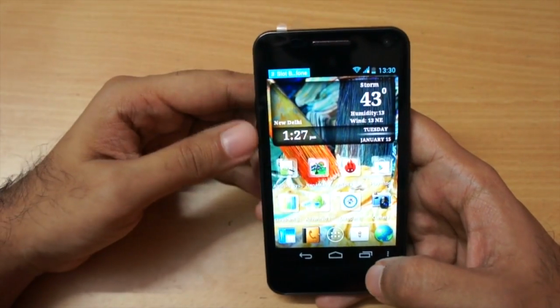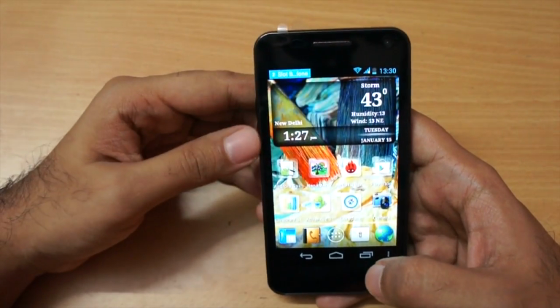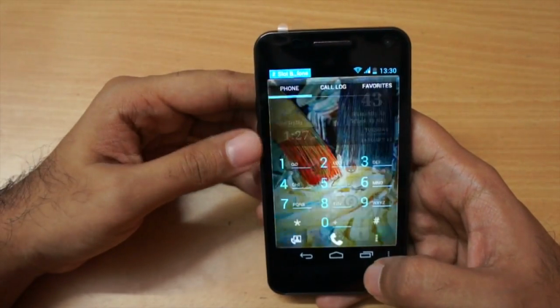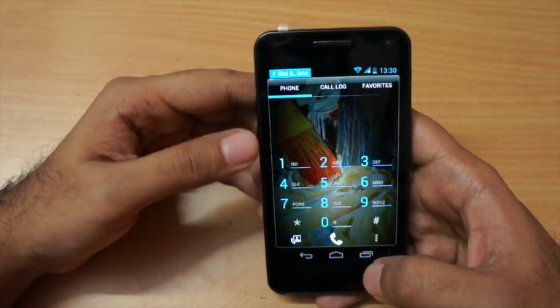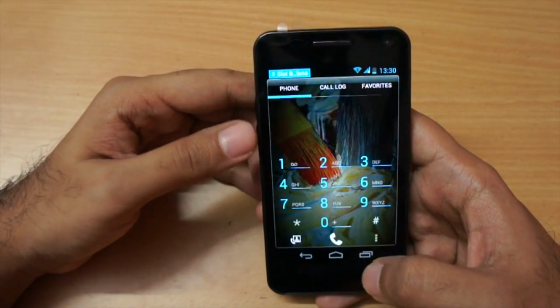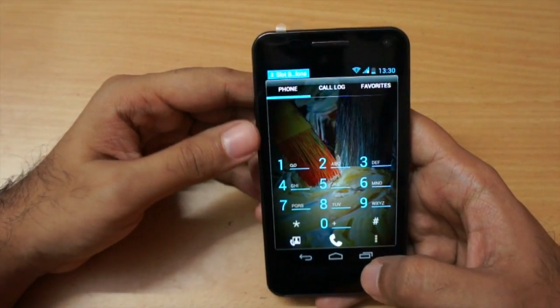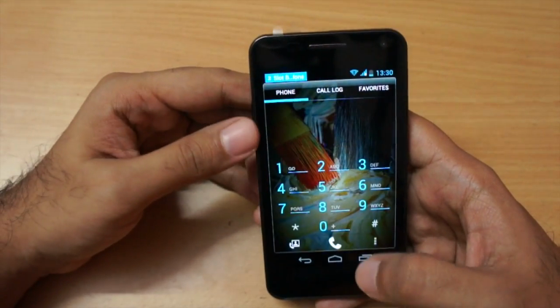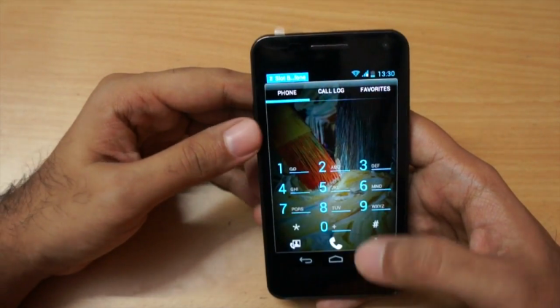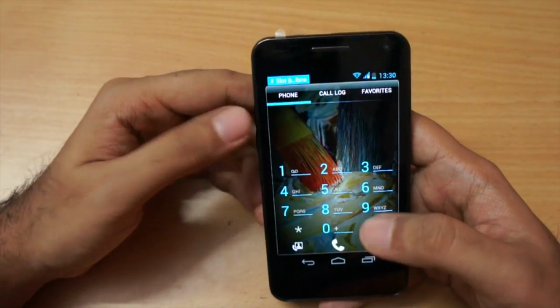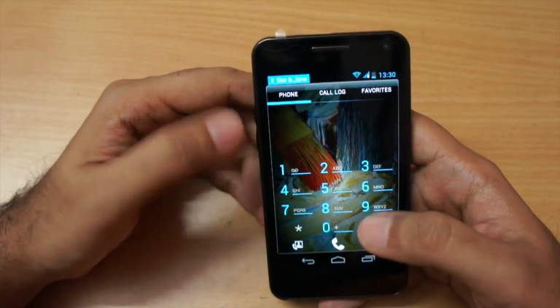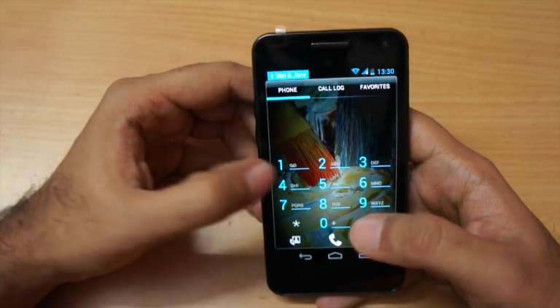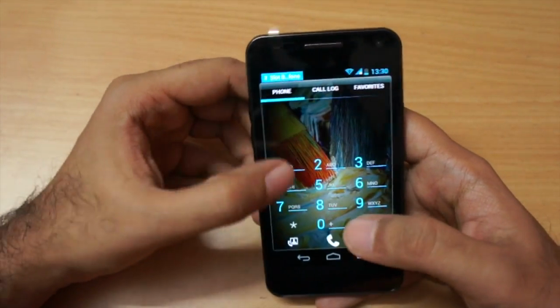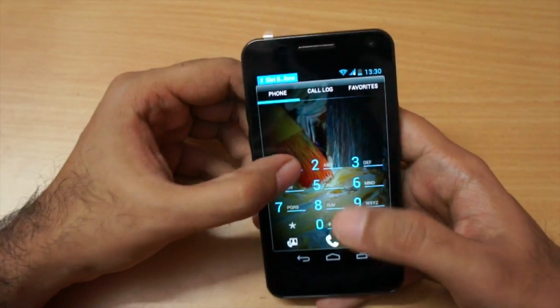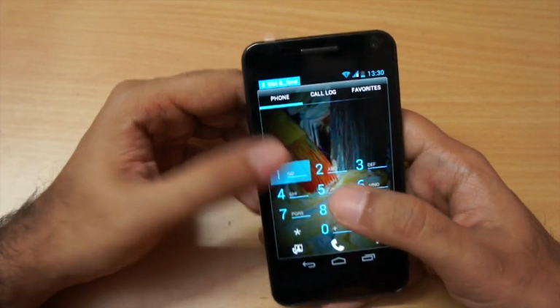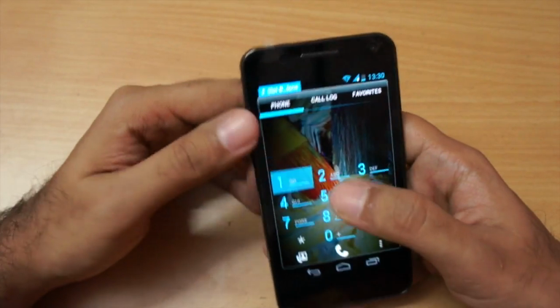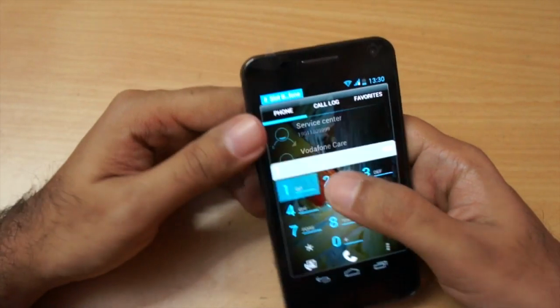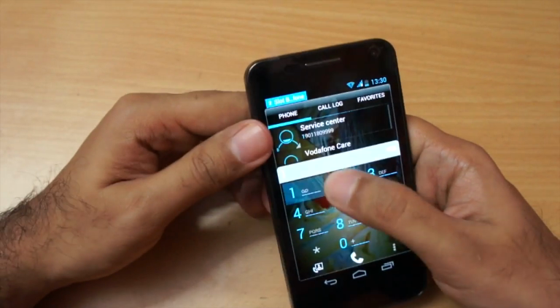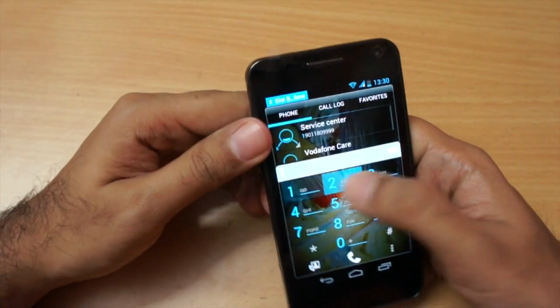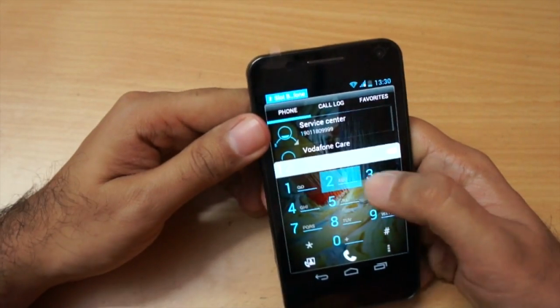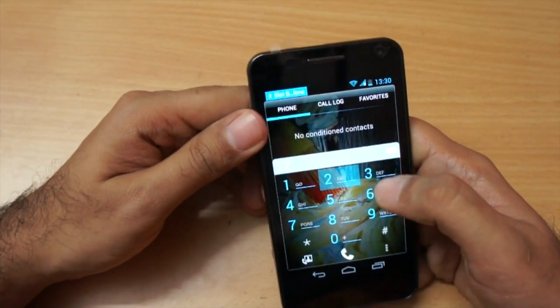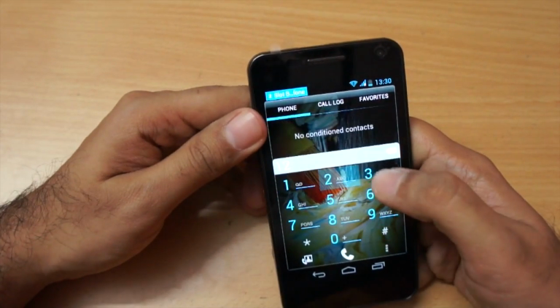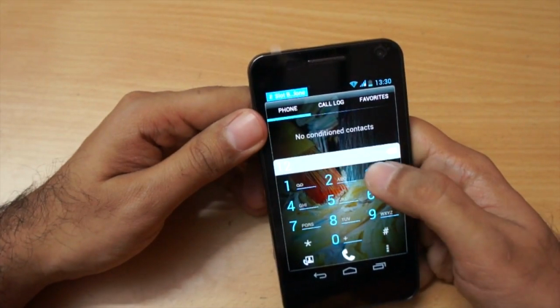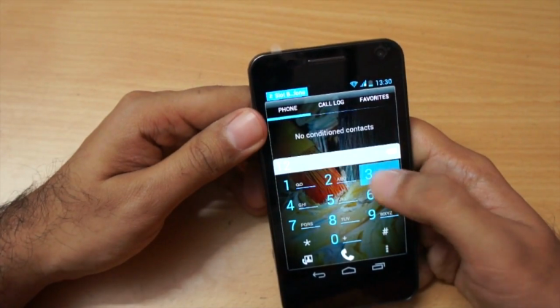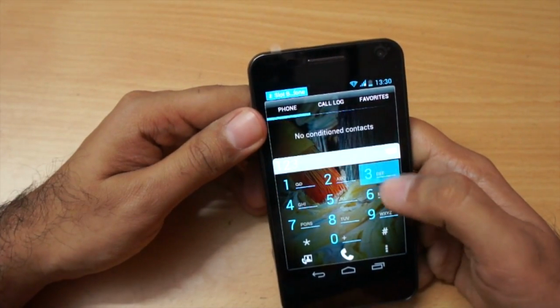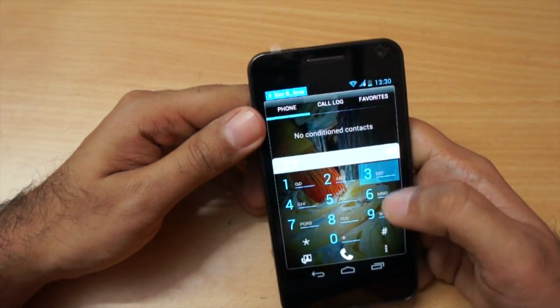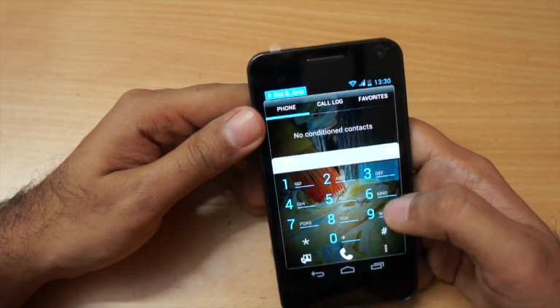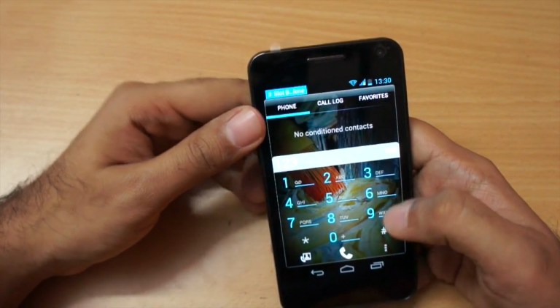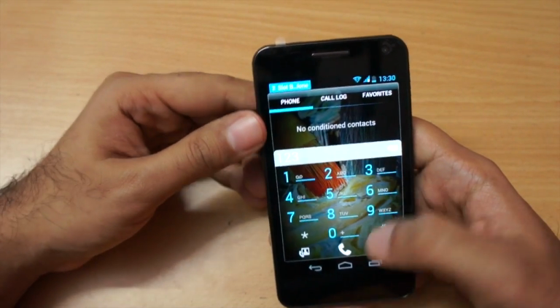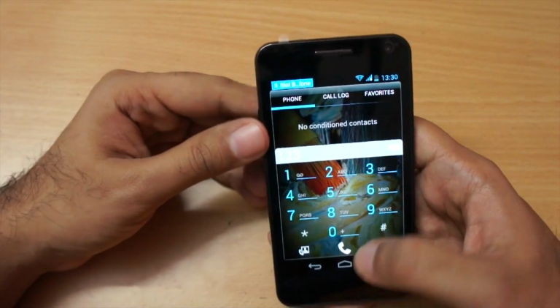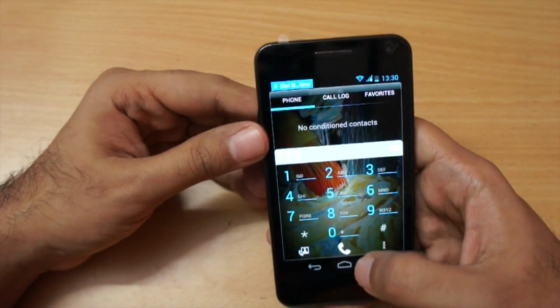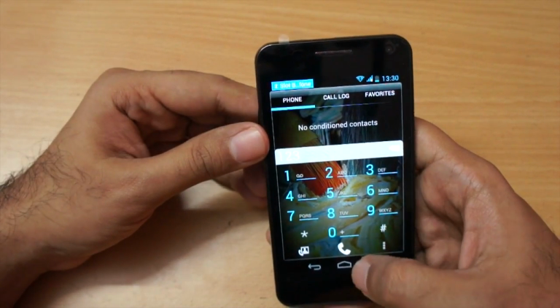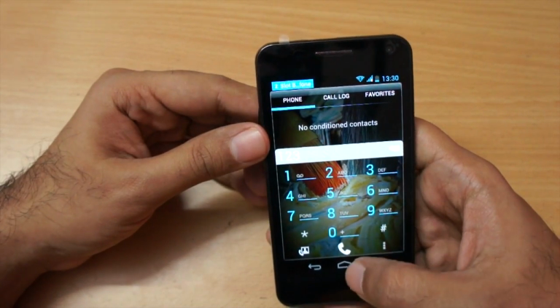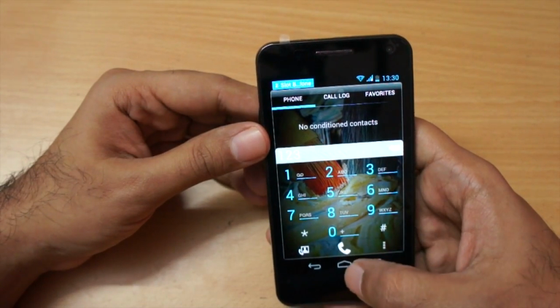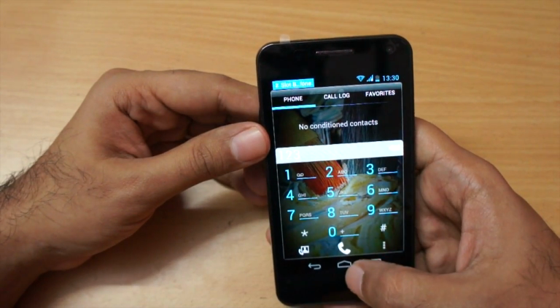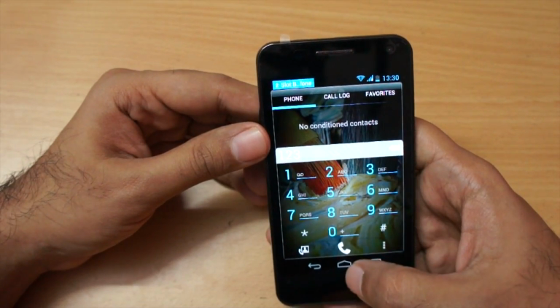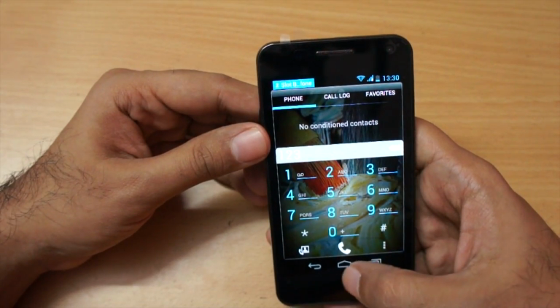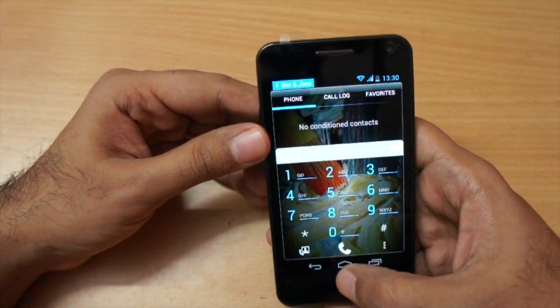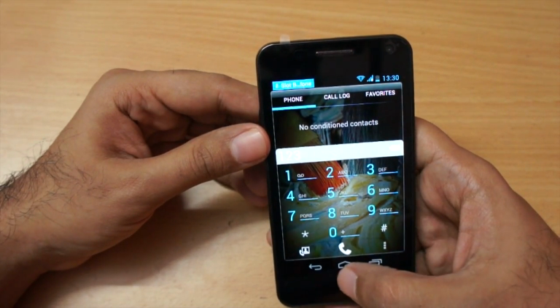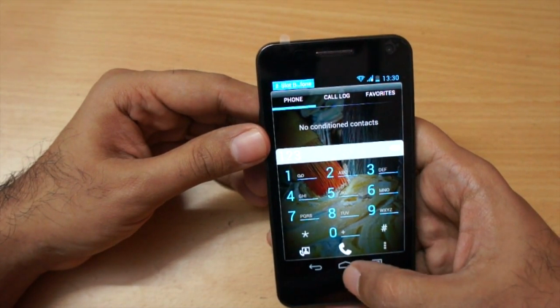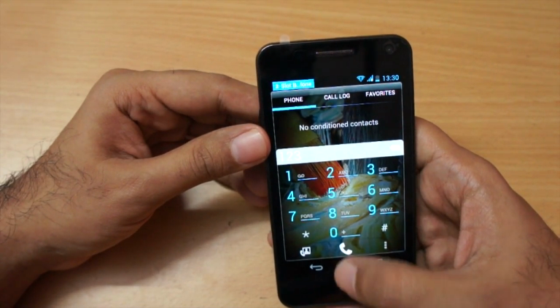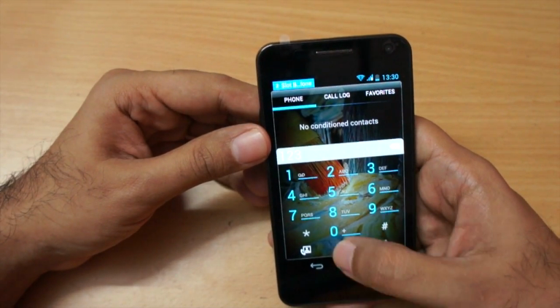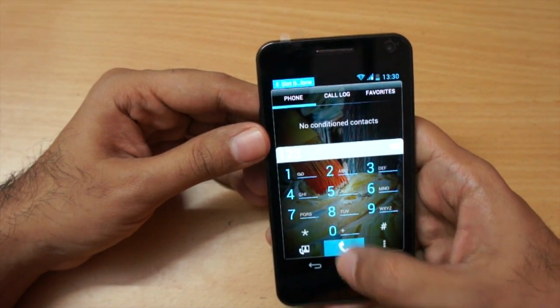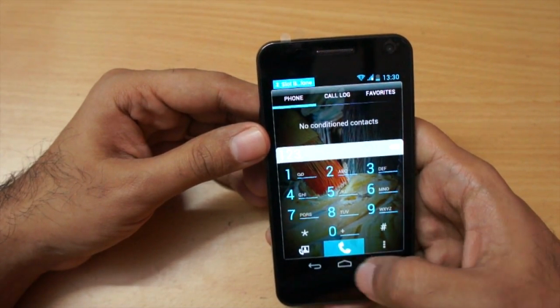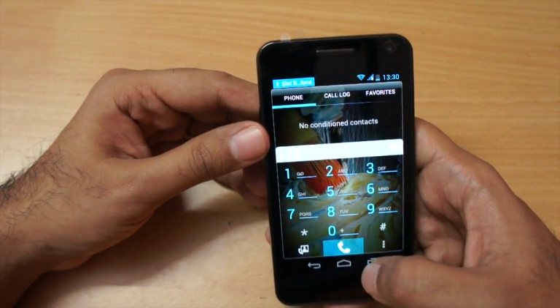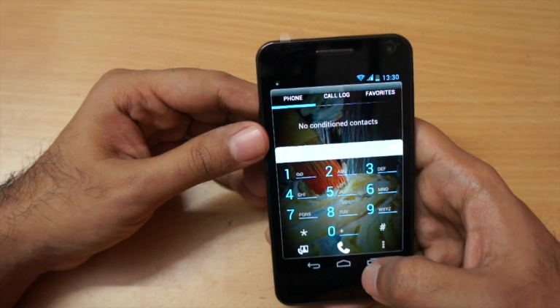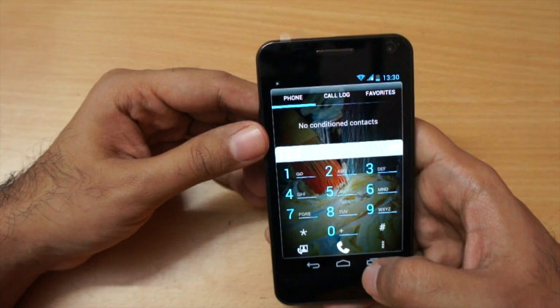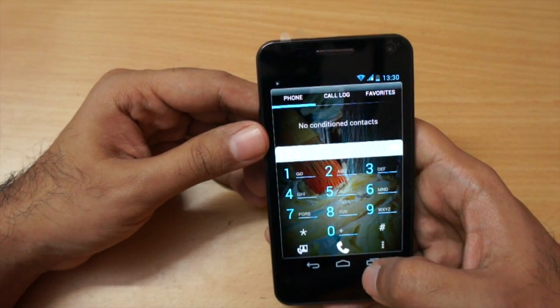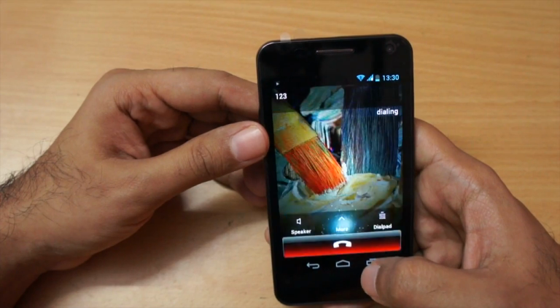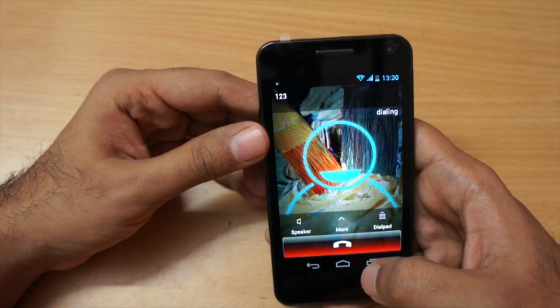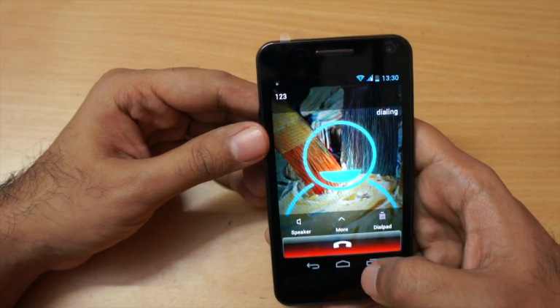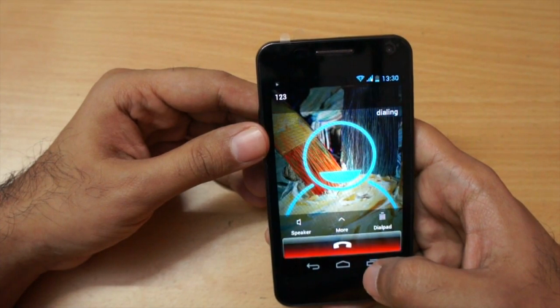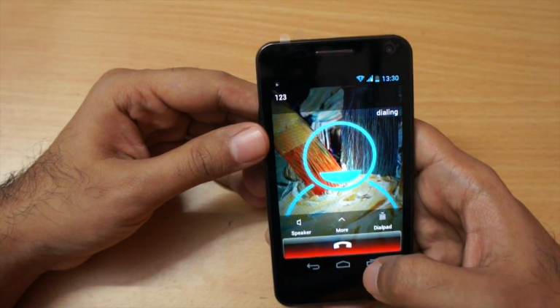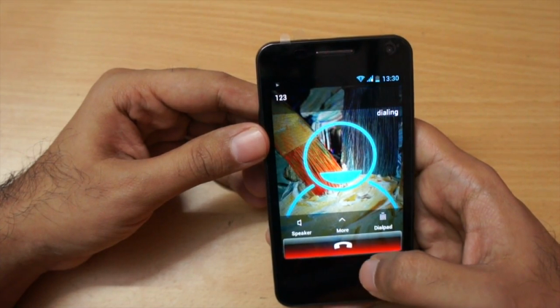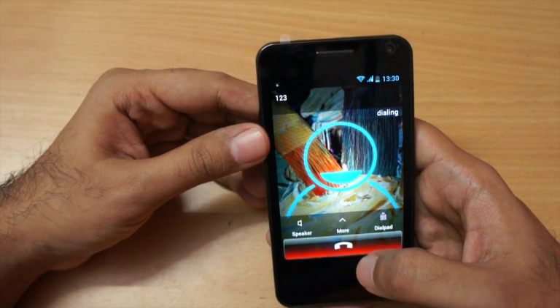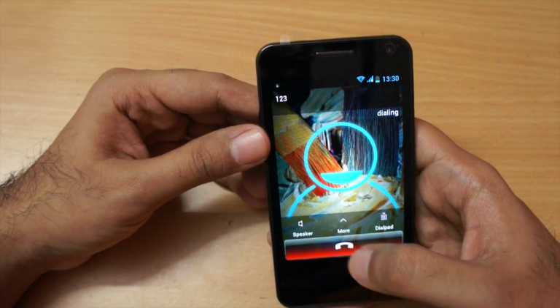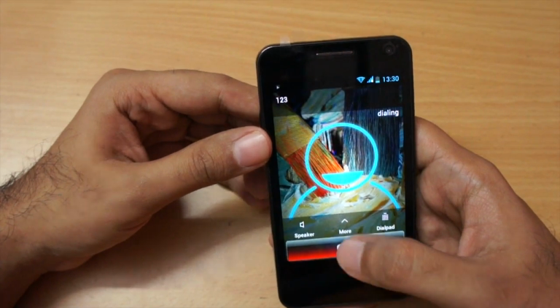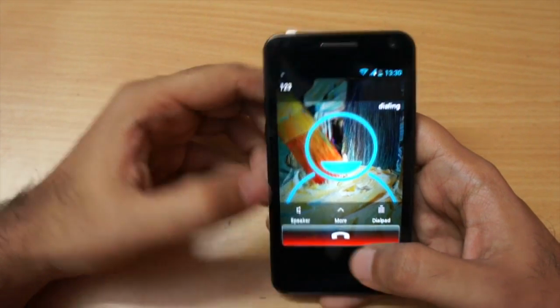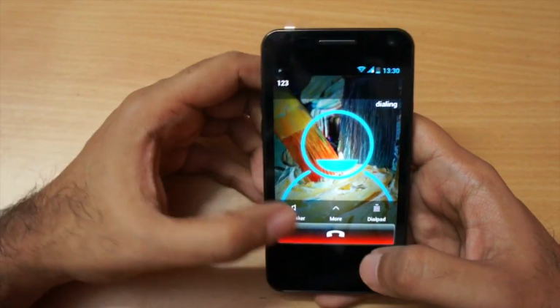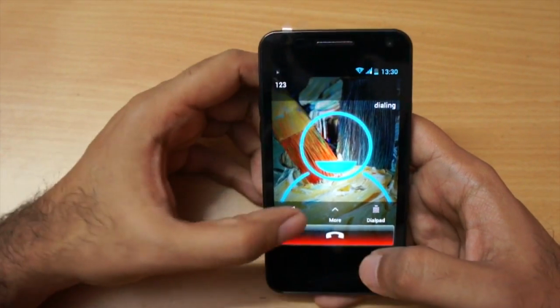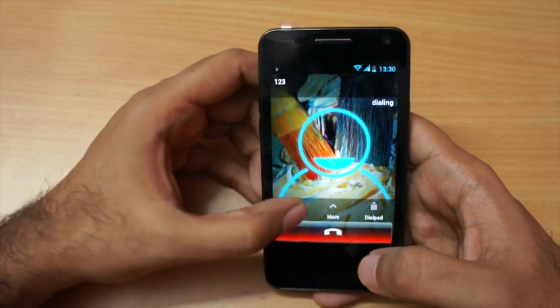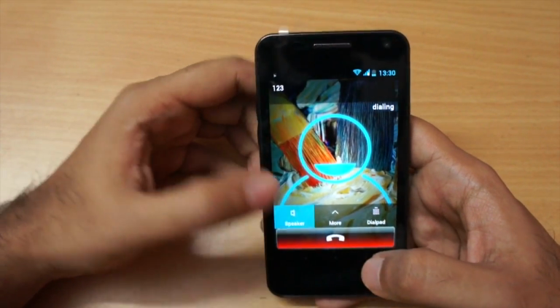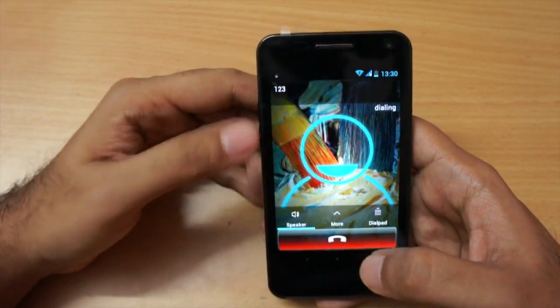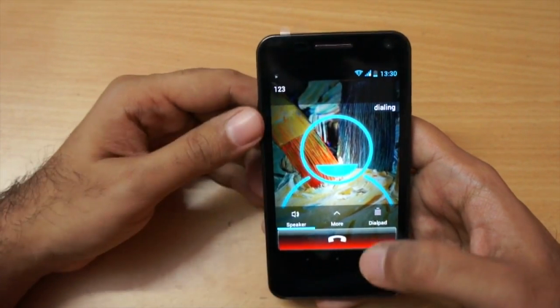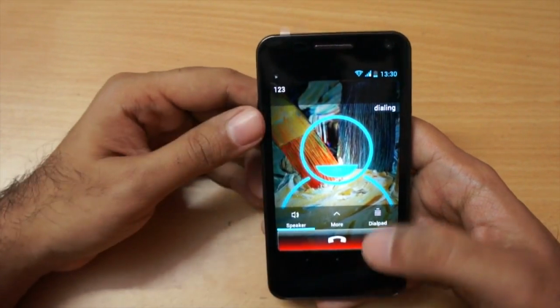Let me show you the speakerphone quality — I'll dial a test number and put it on speakerphone.